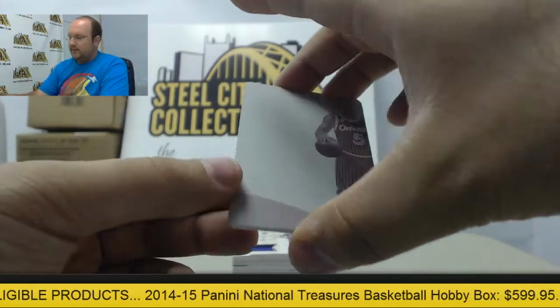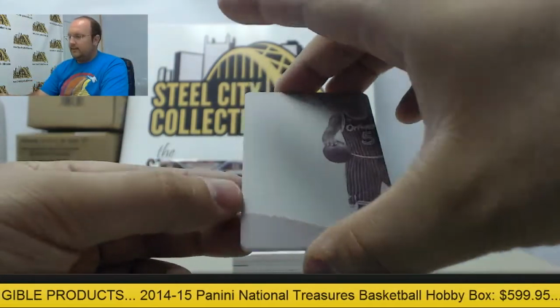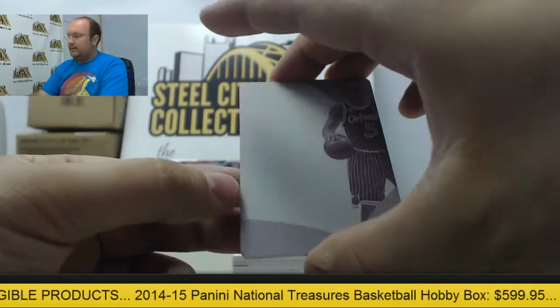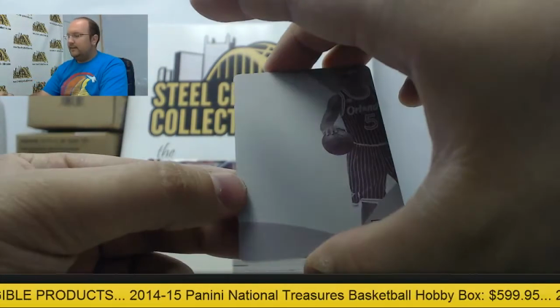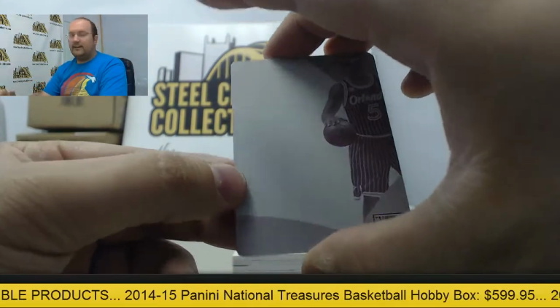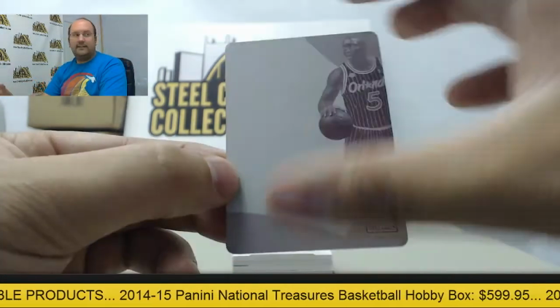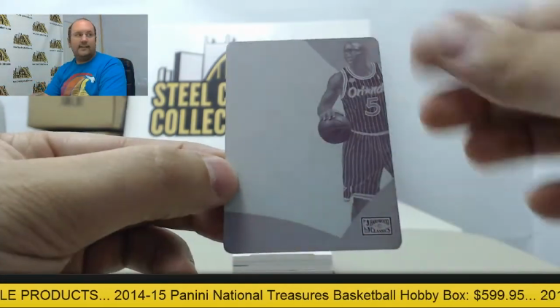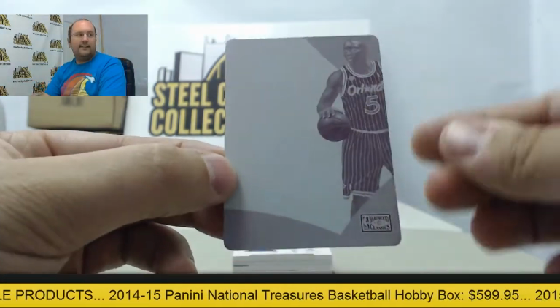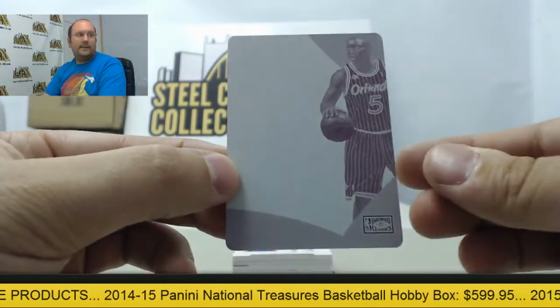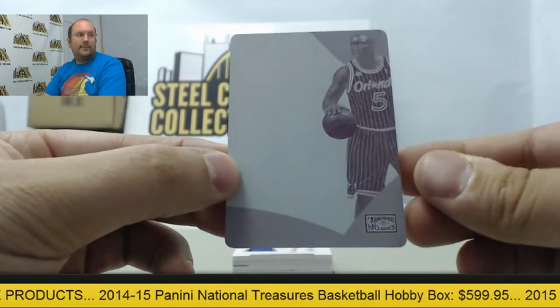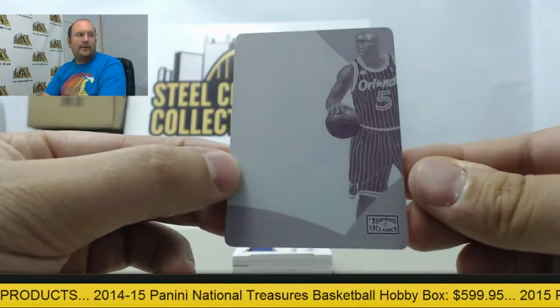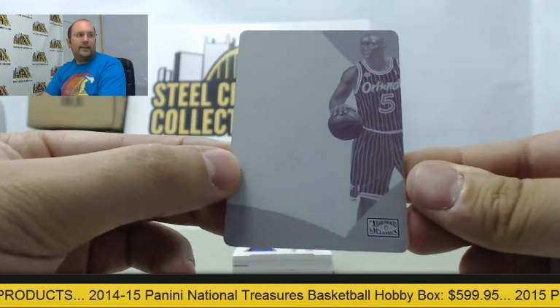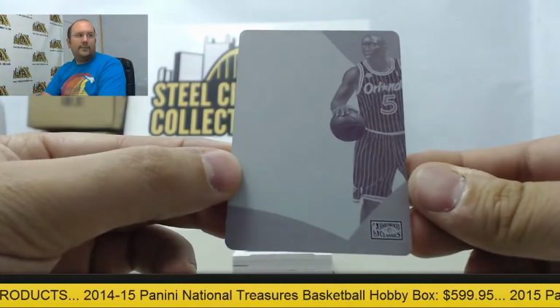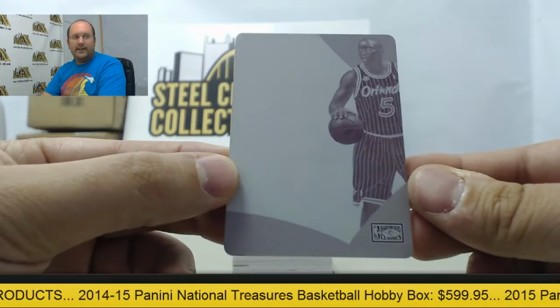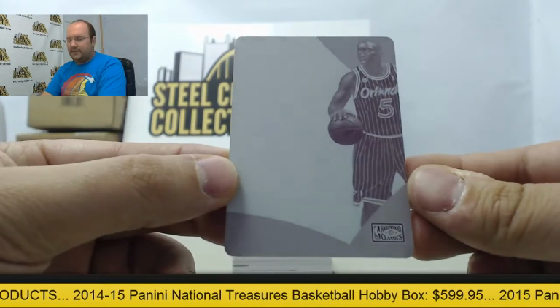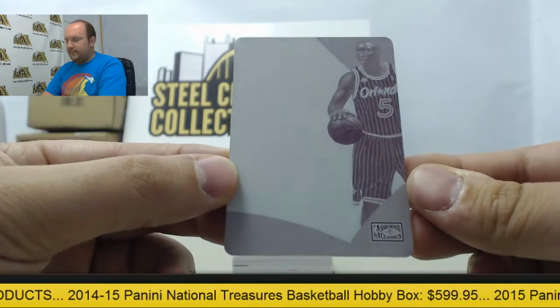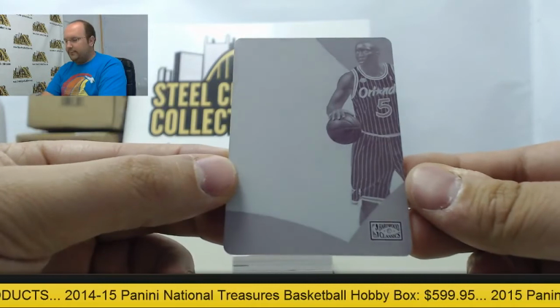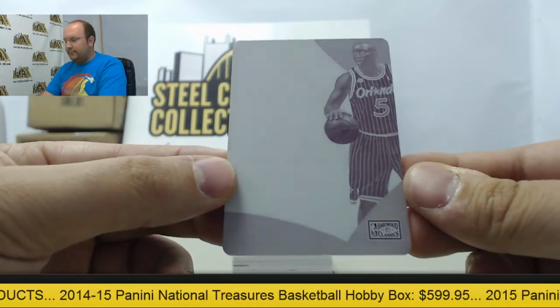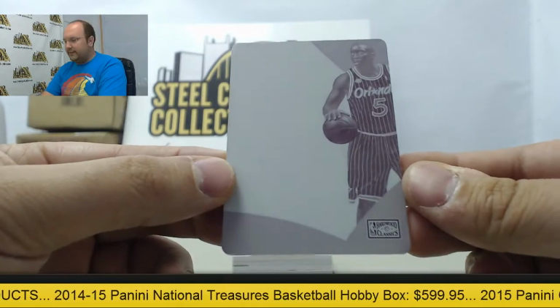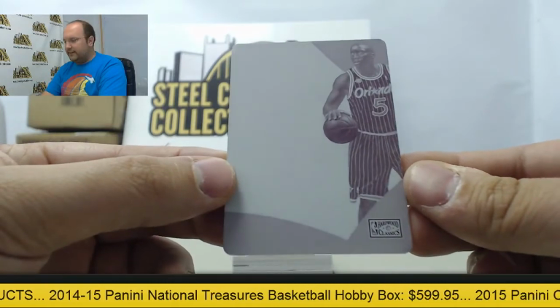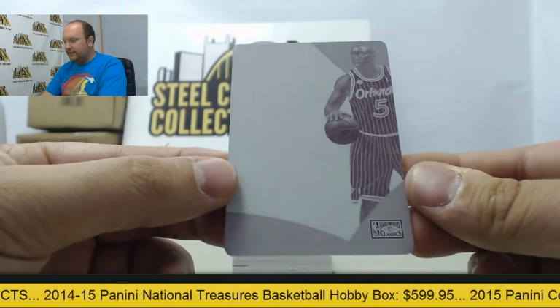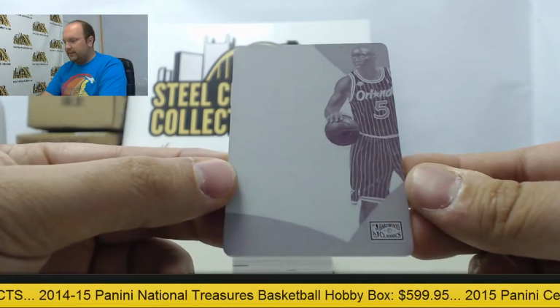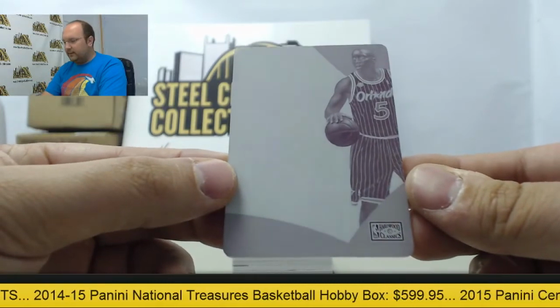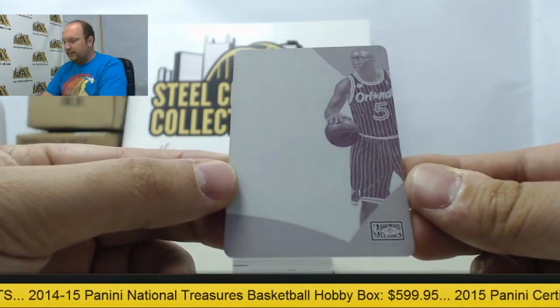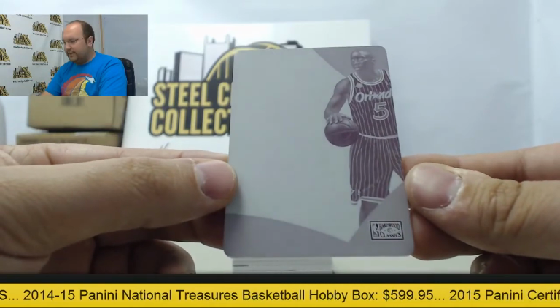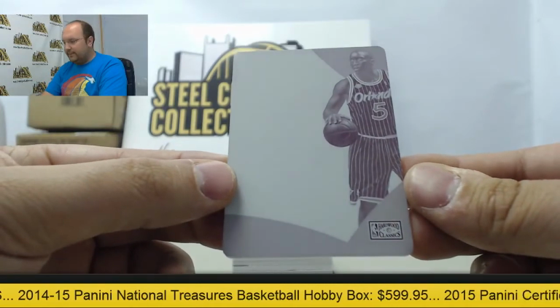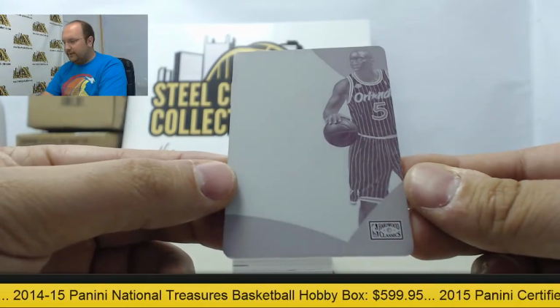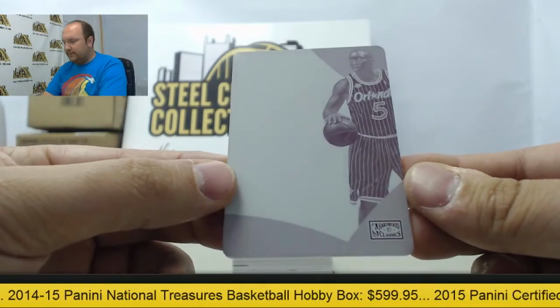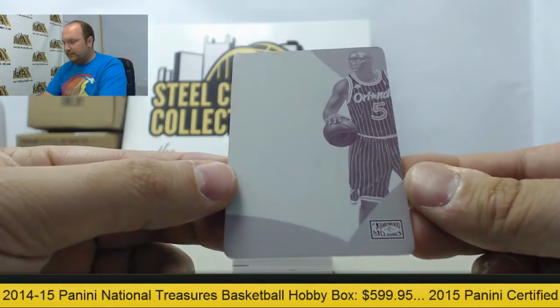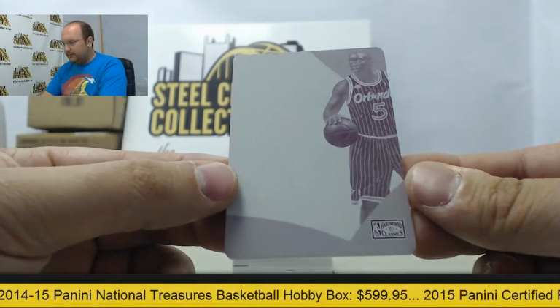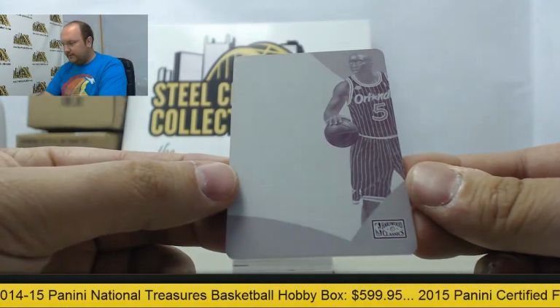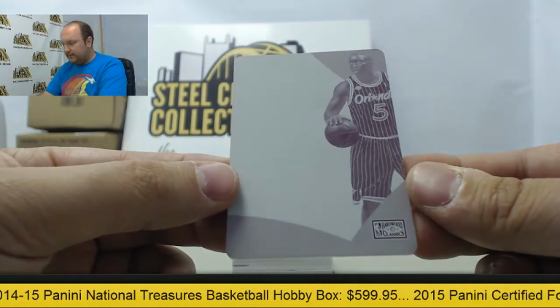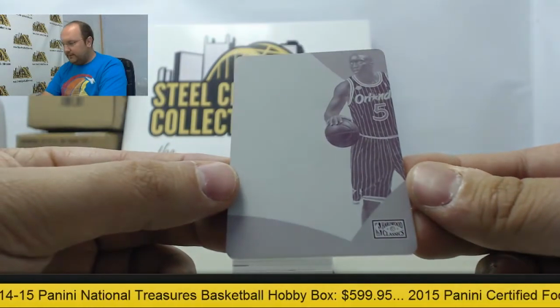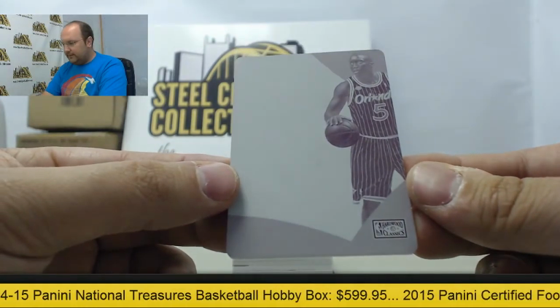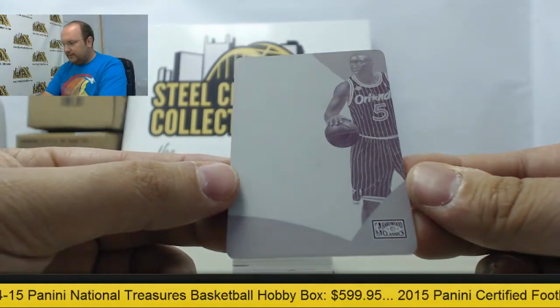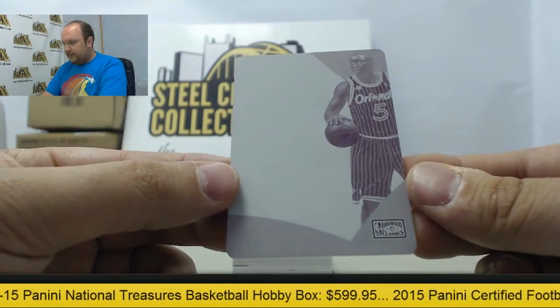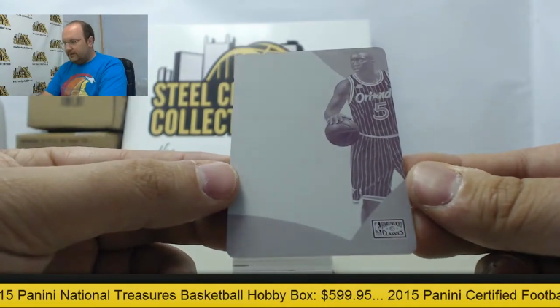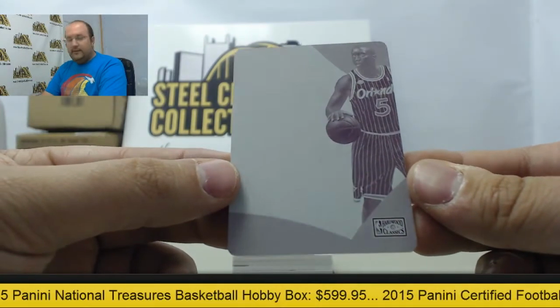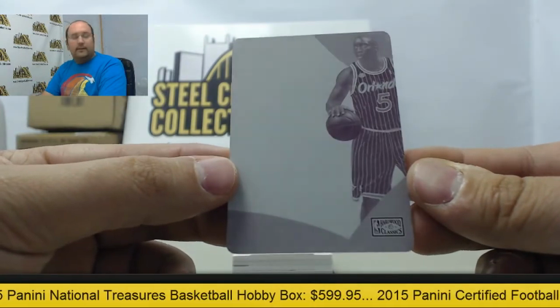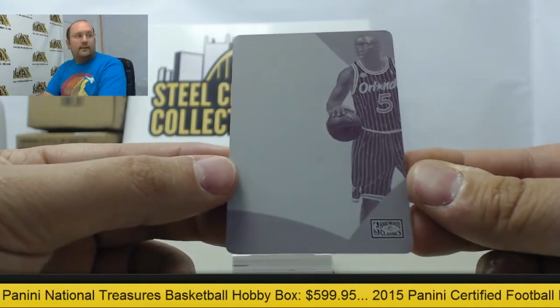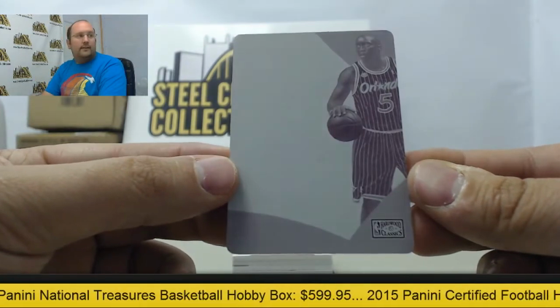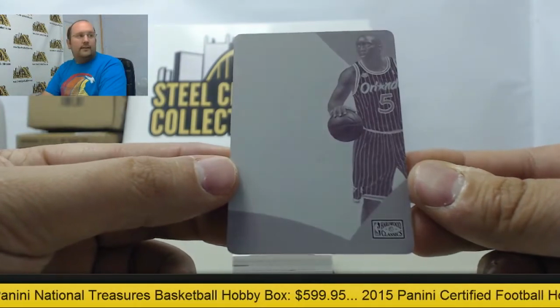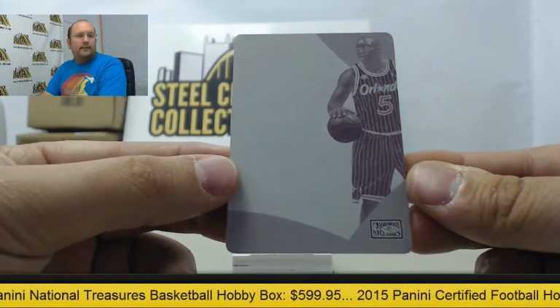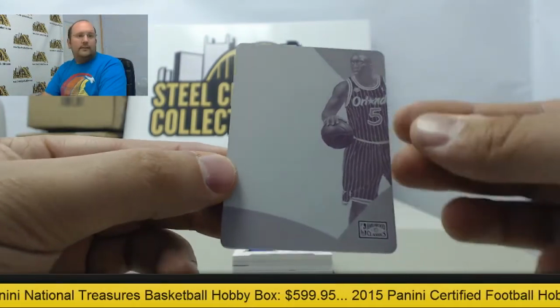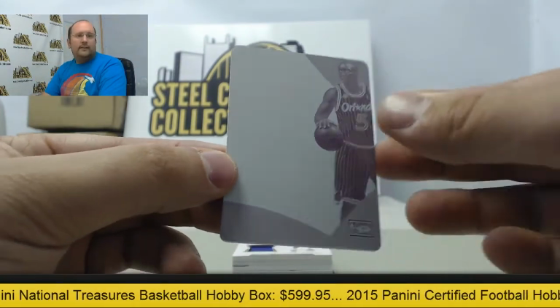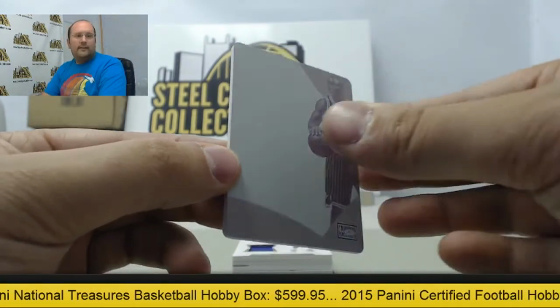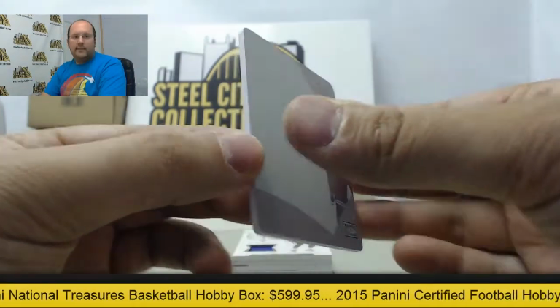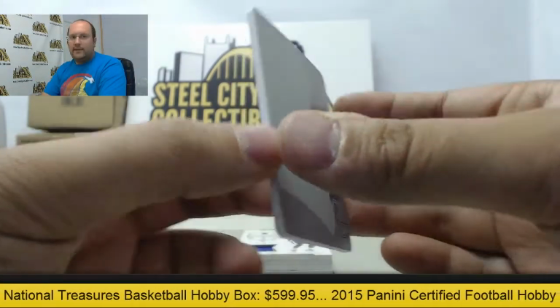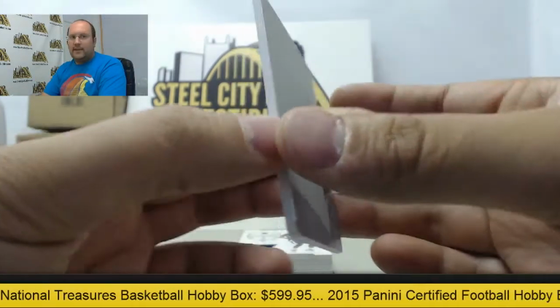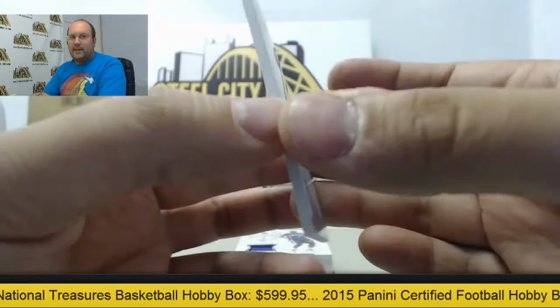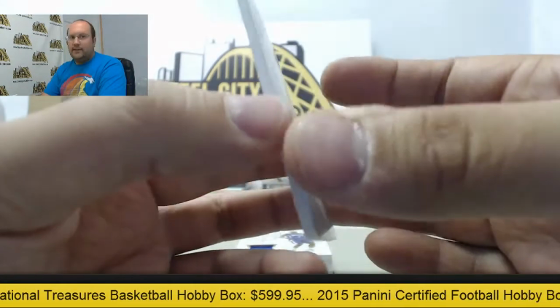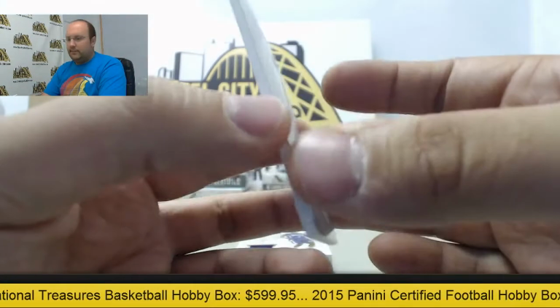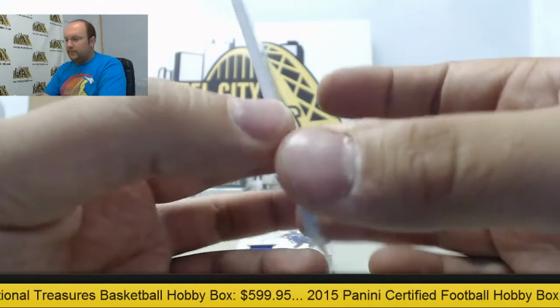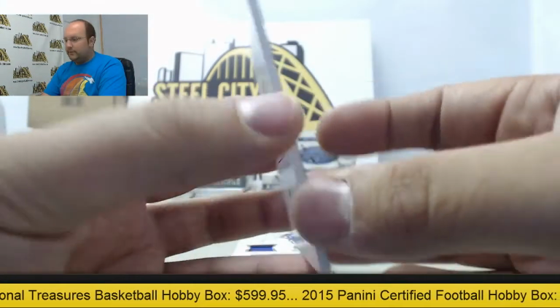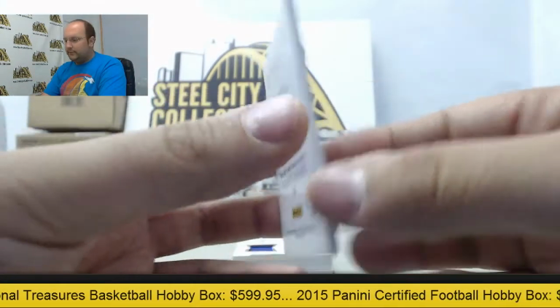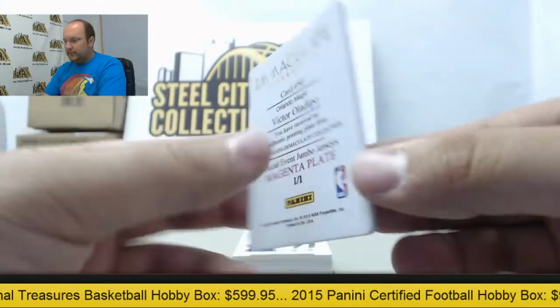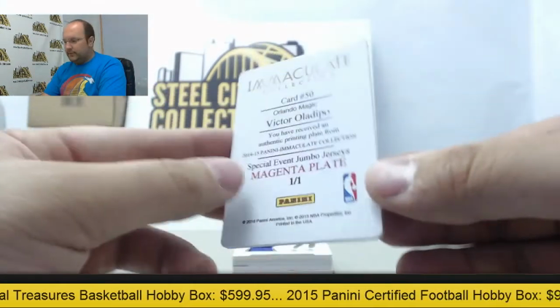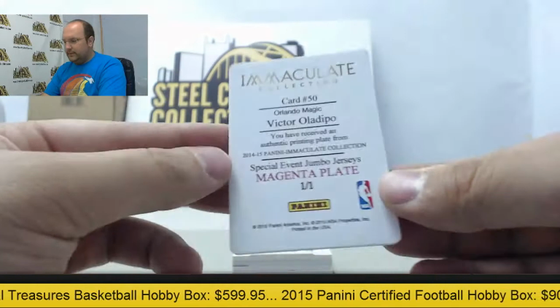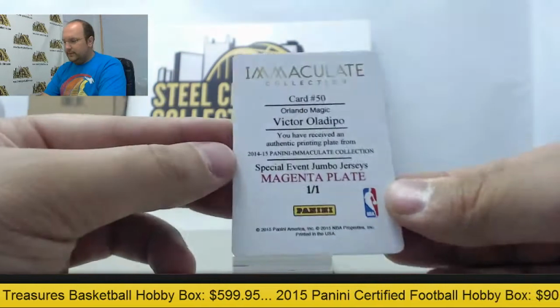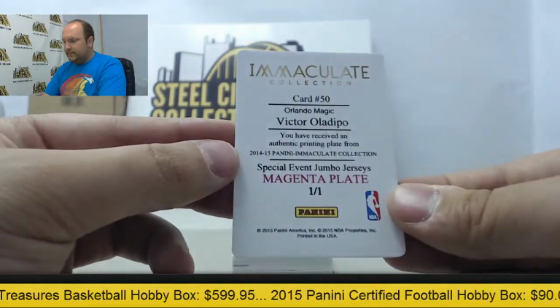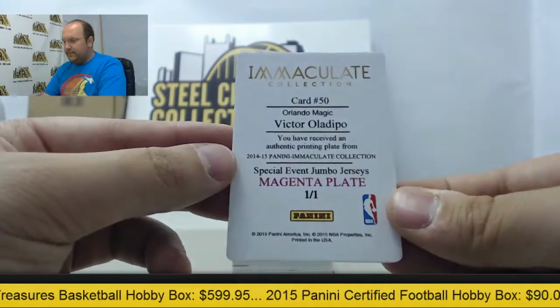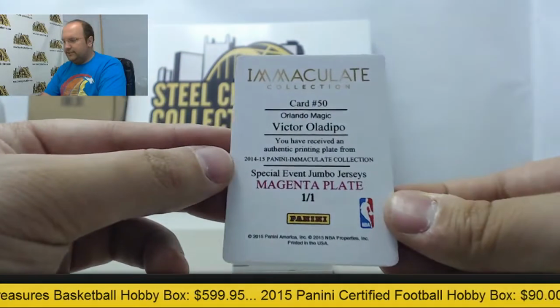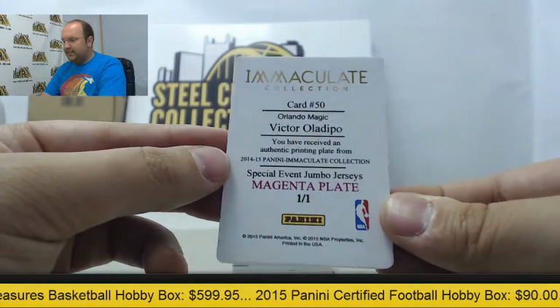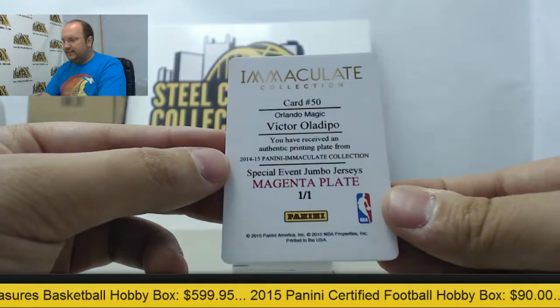Next is a printing plate of Victor Oladipo — it's going to be a one-of-one magenta.